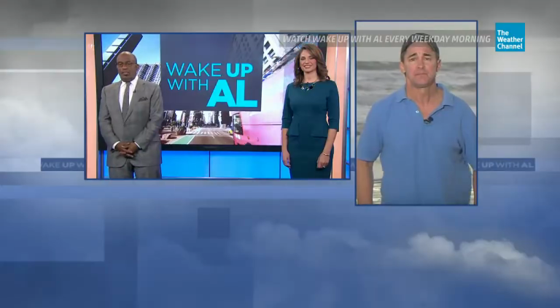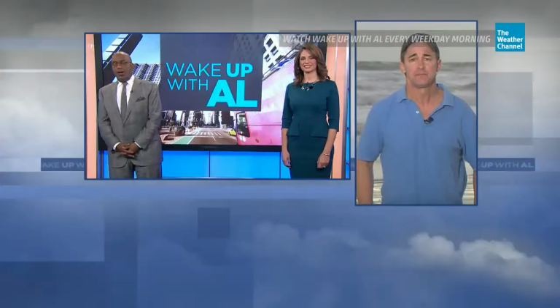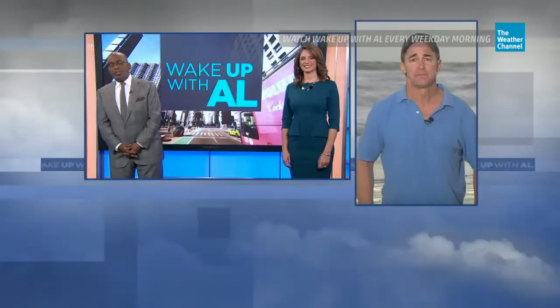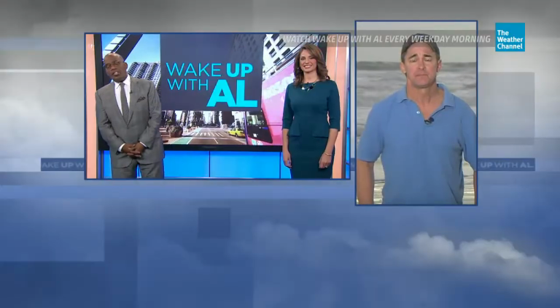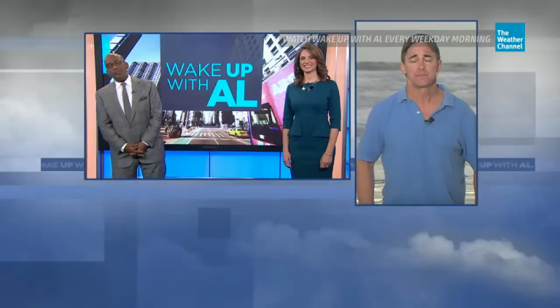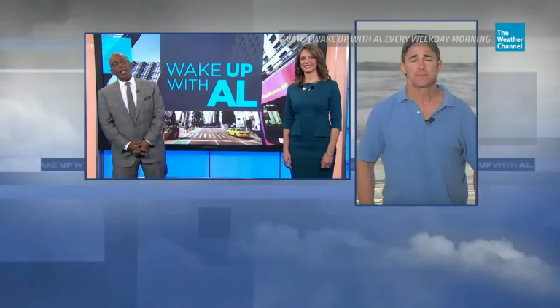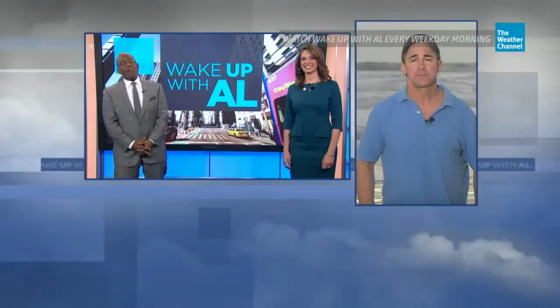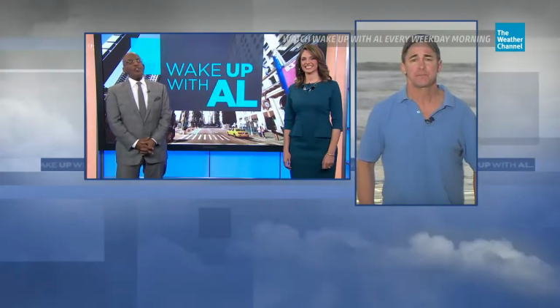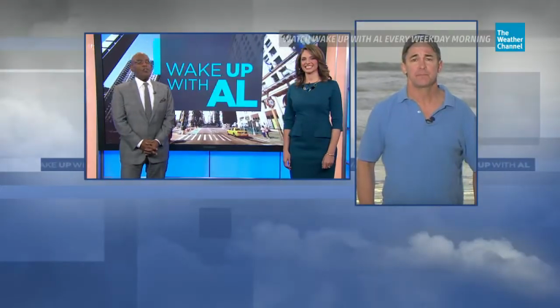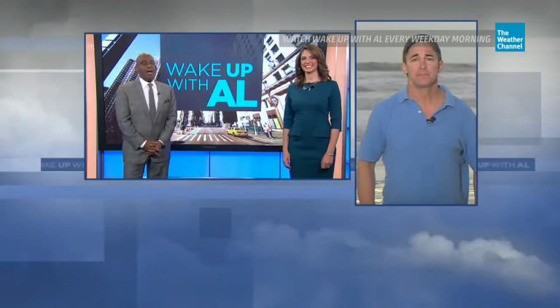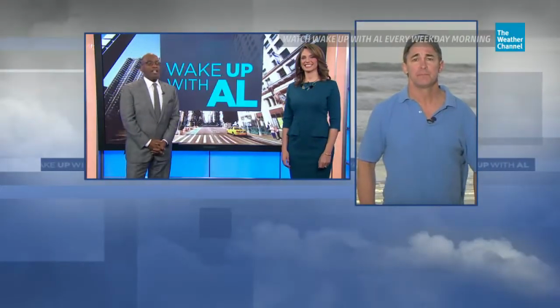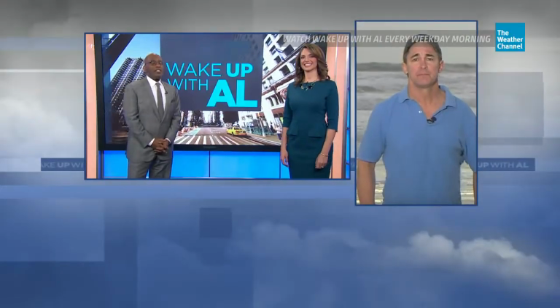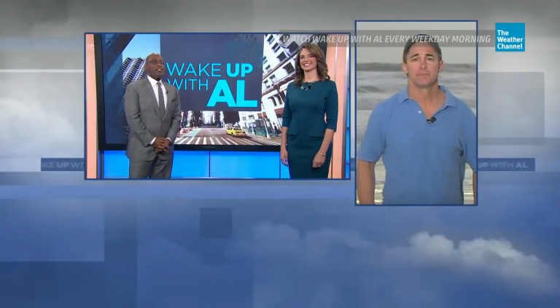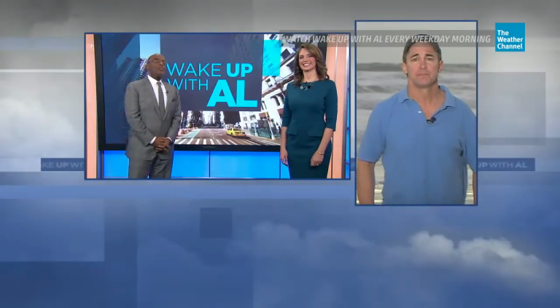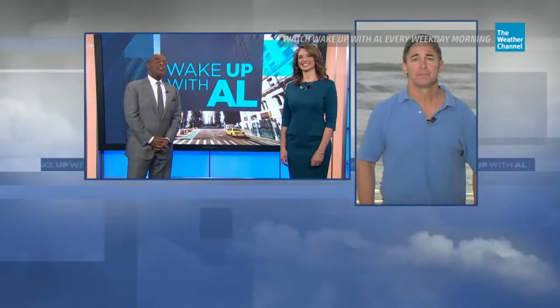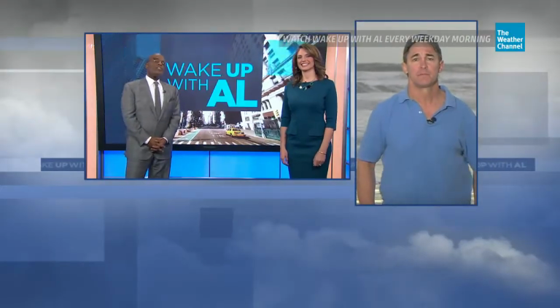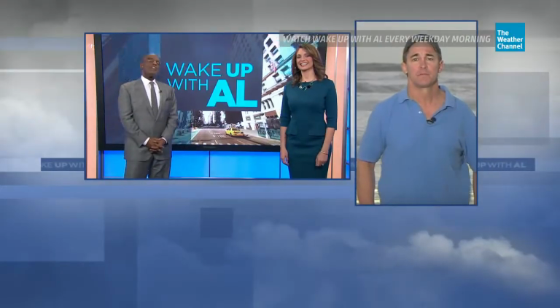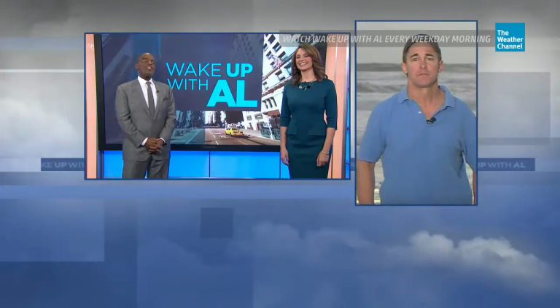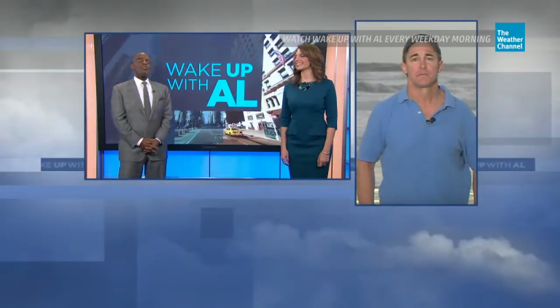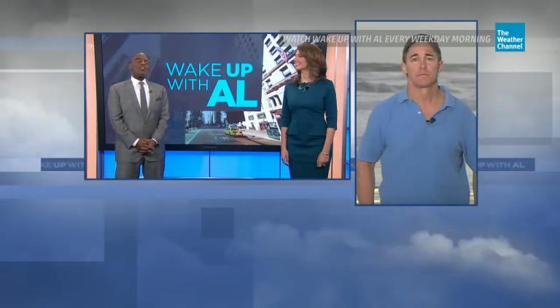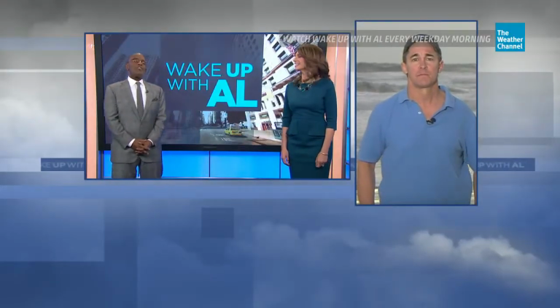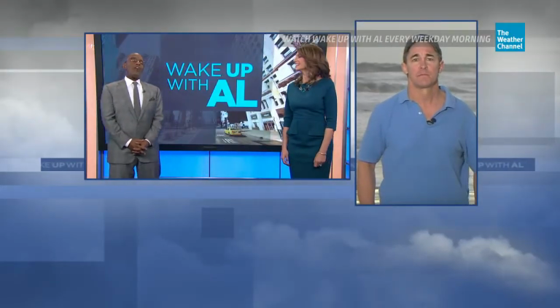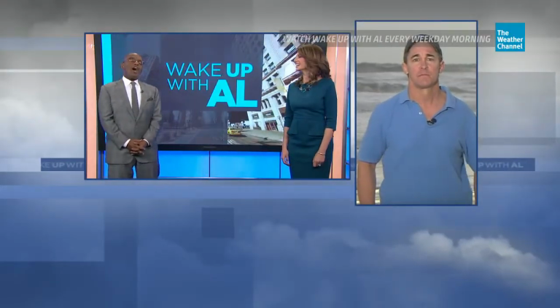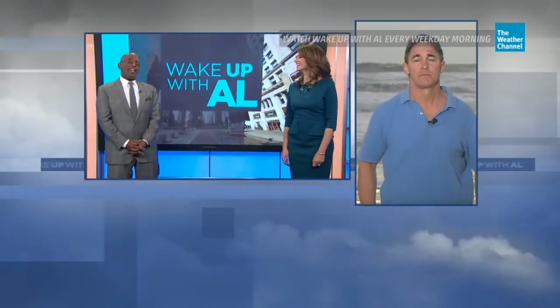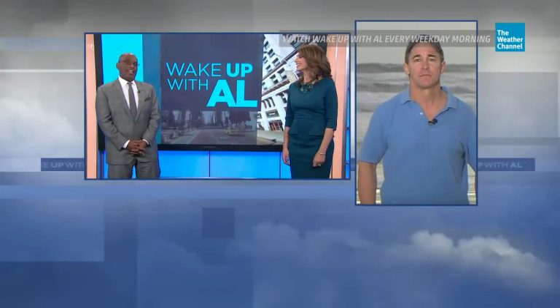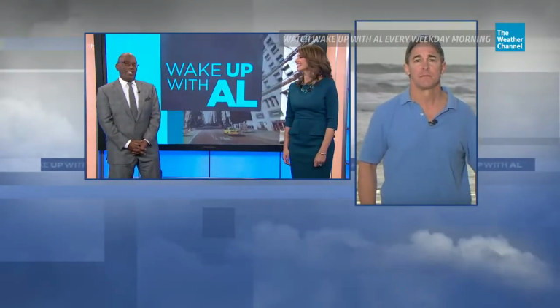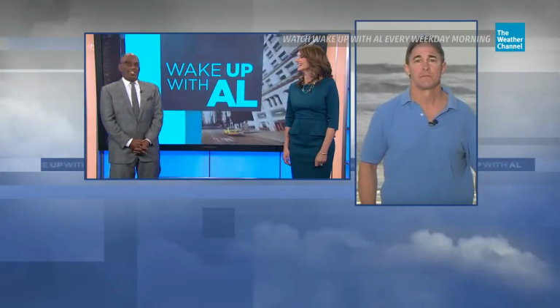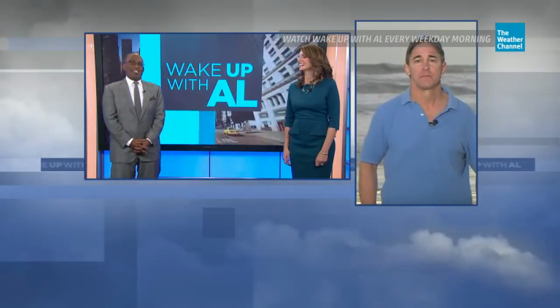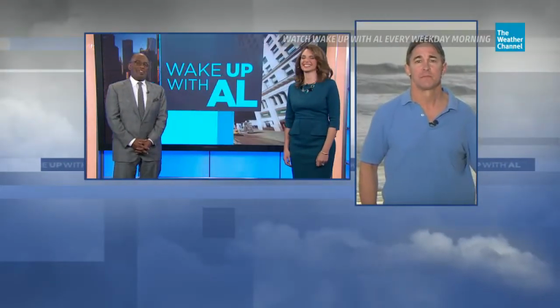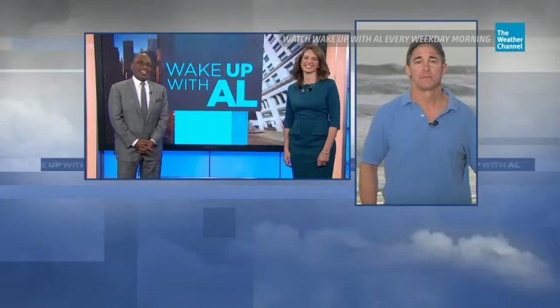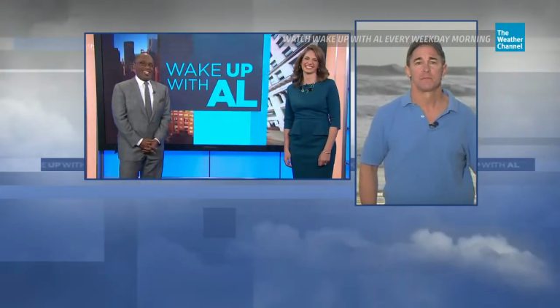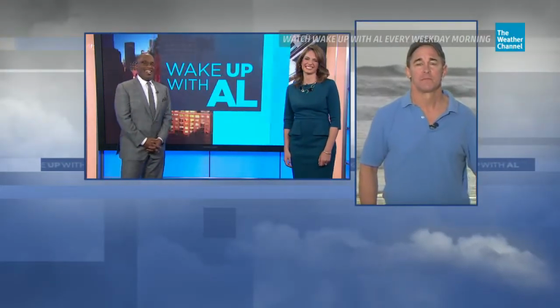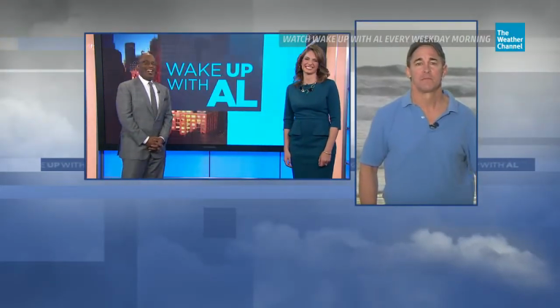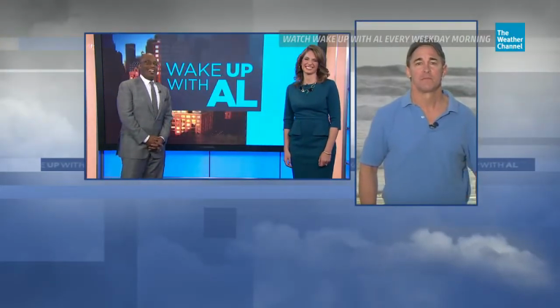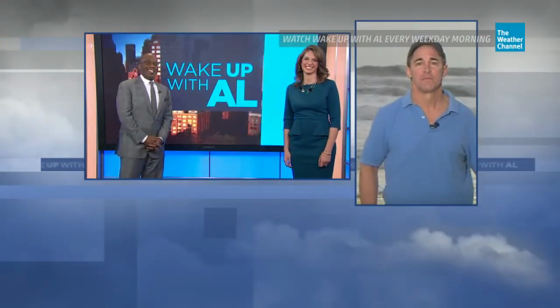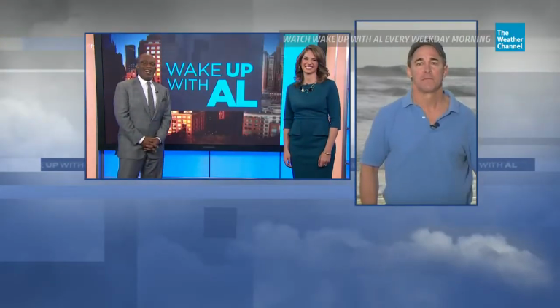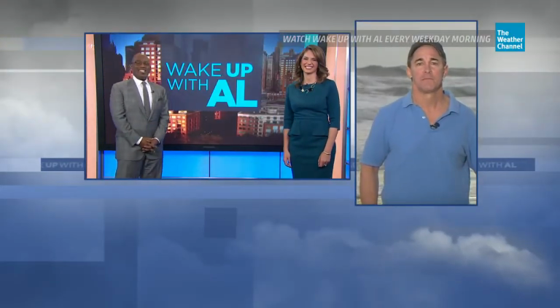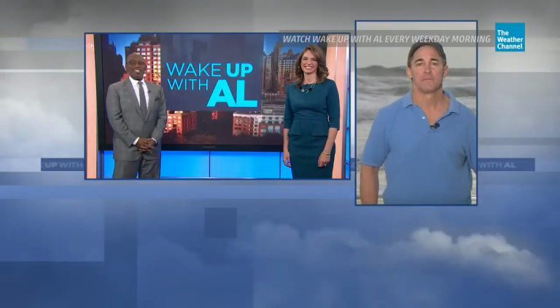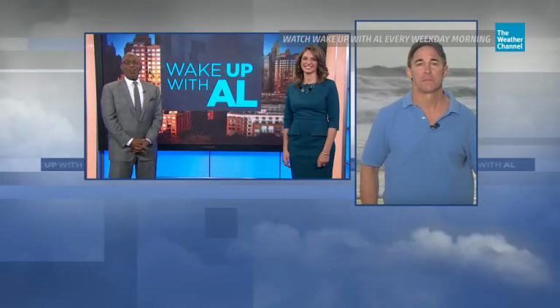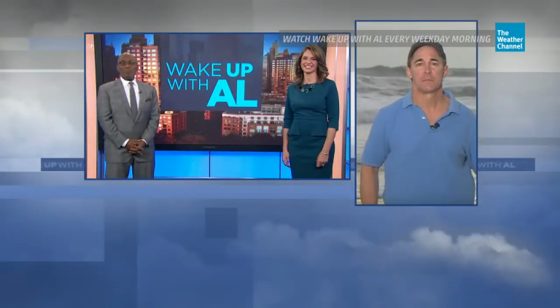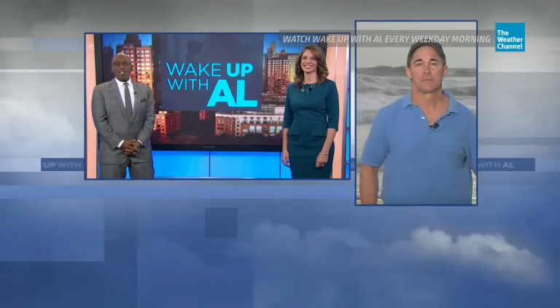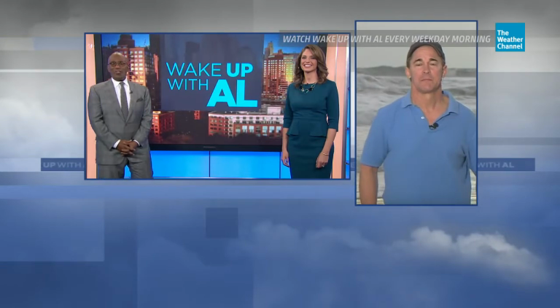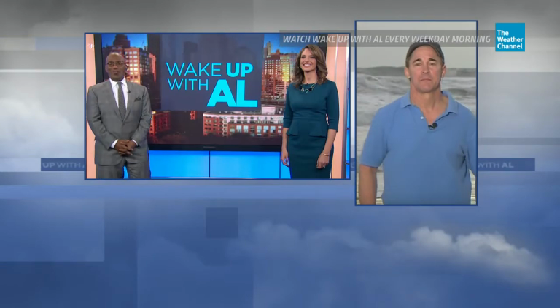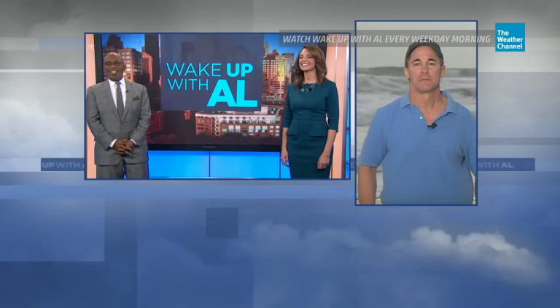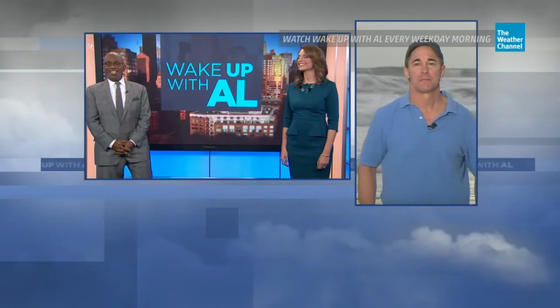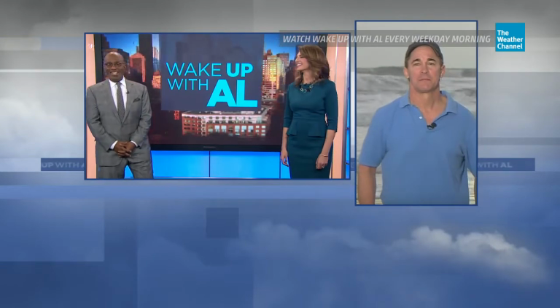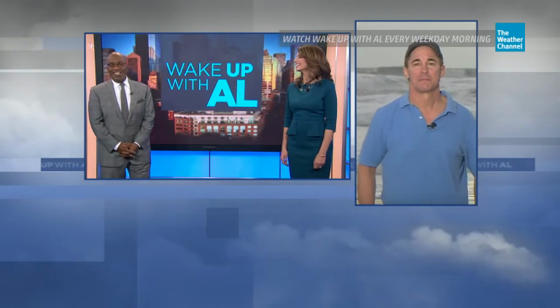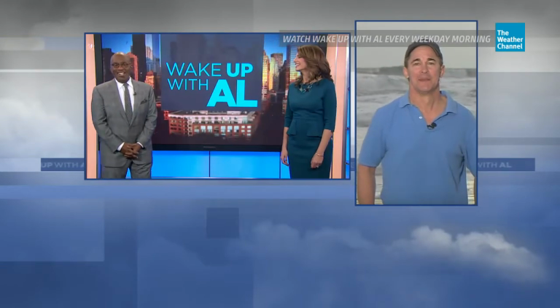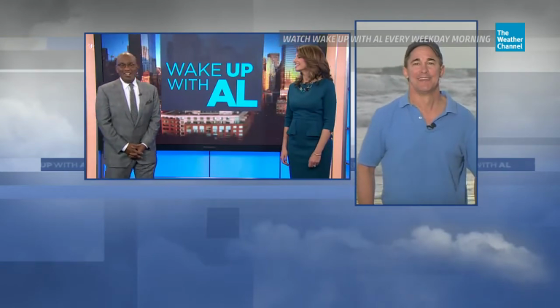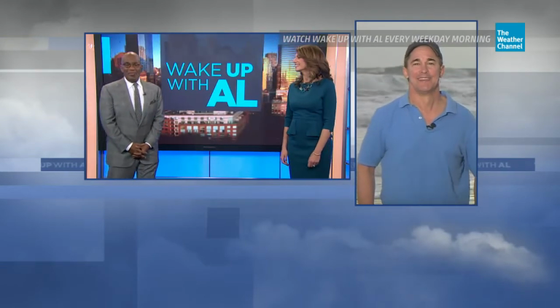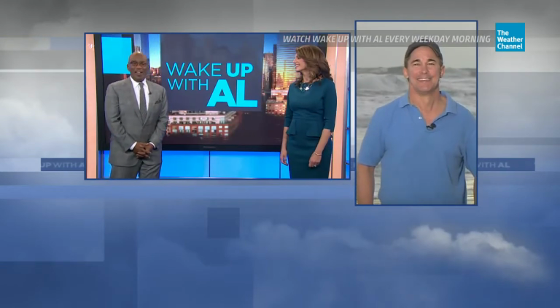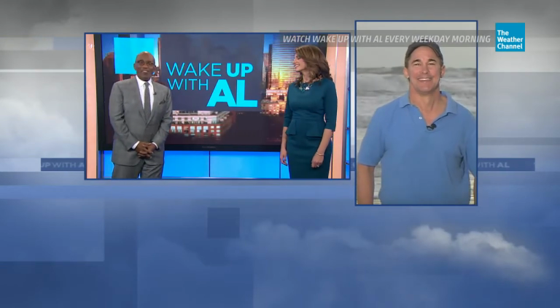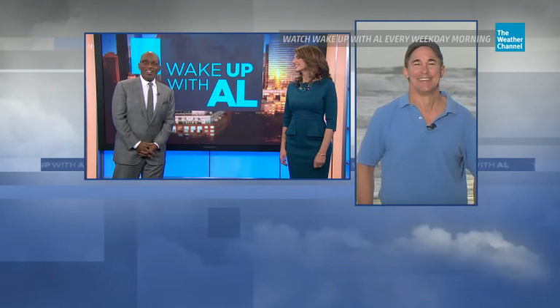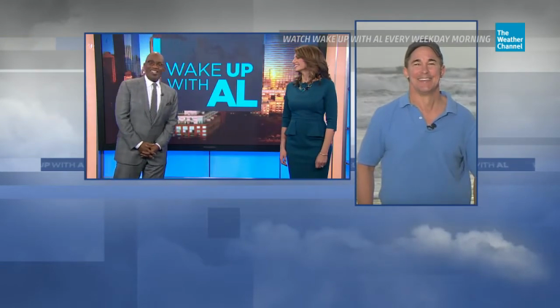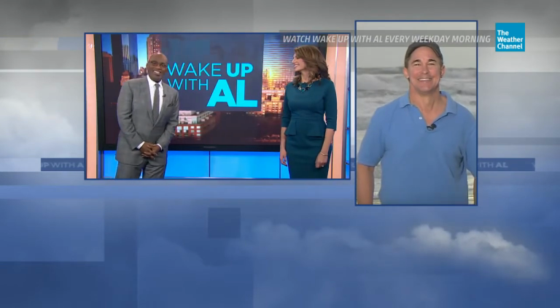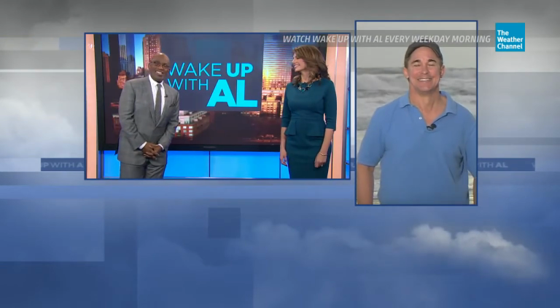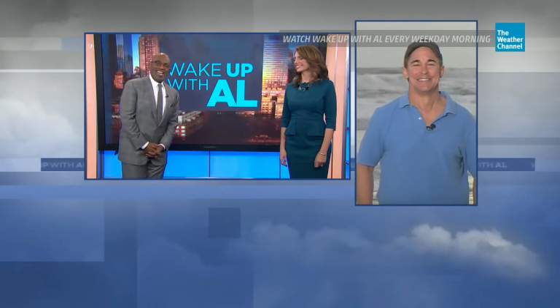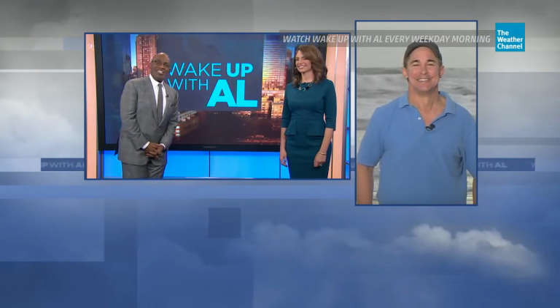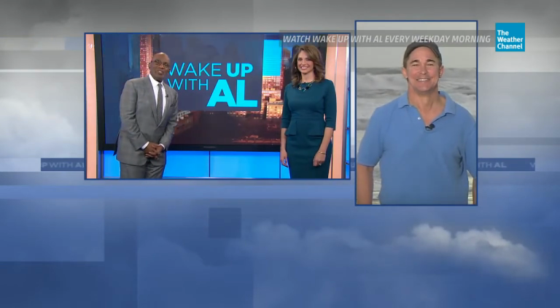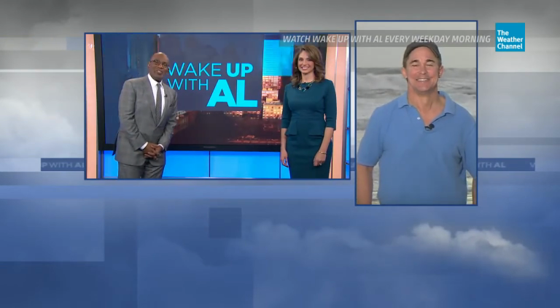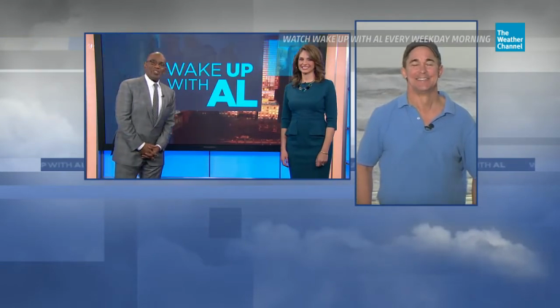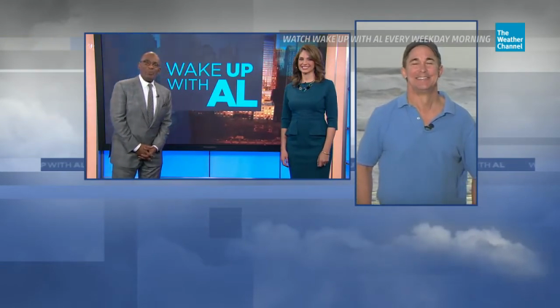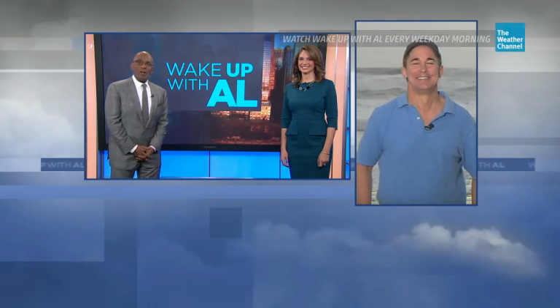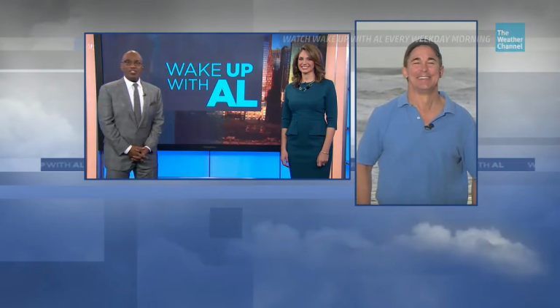Only thing better for you, Mike, is if this was a Friday — you could make it a nice long beach weekend. Thank you so much.